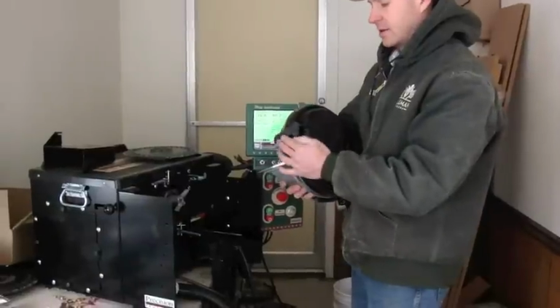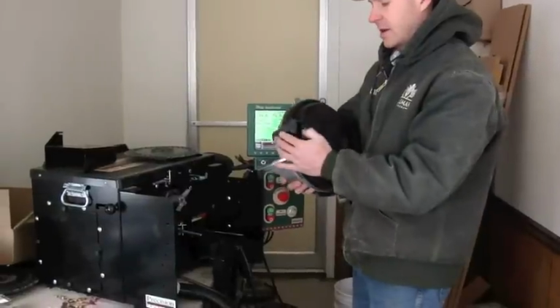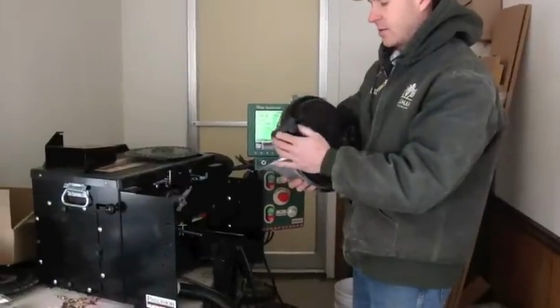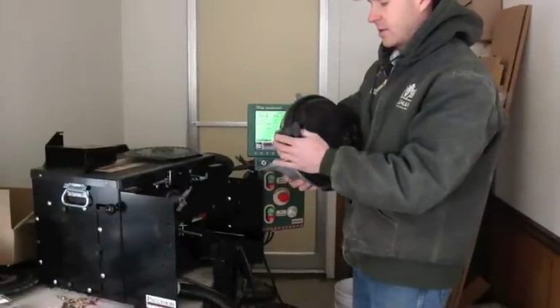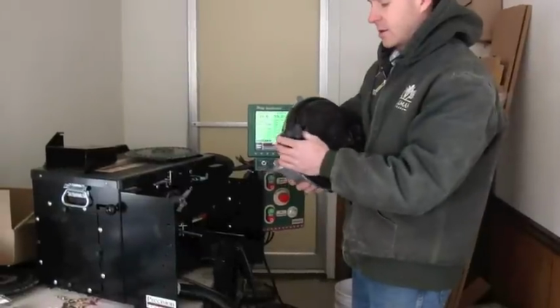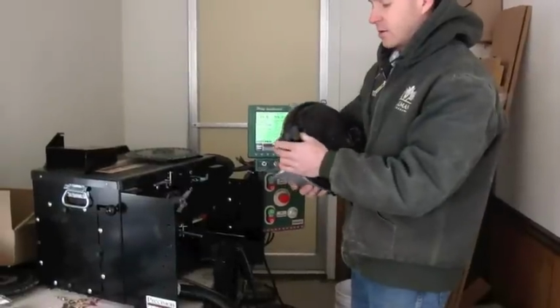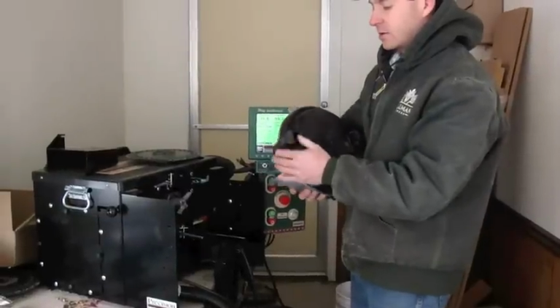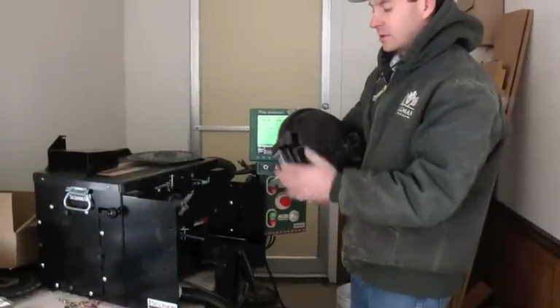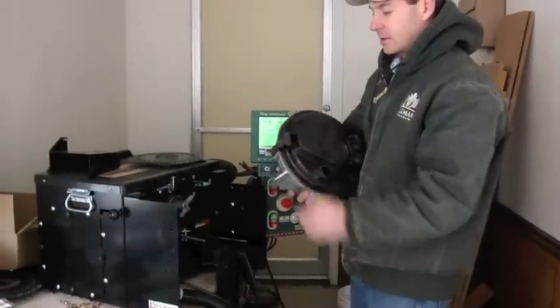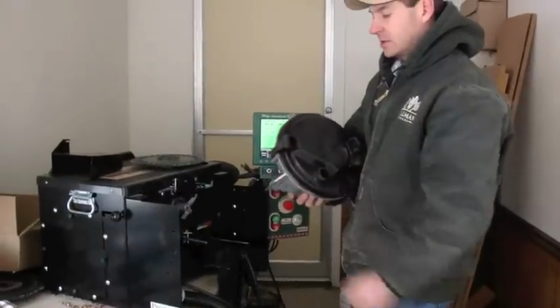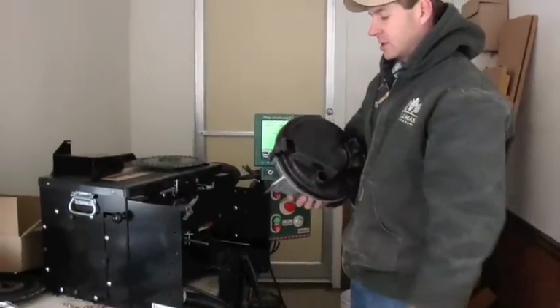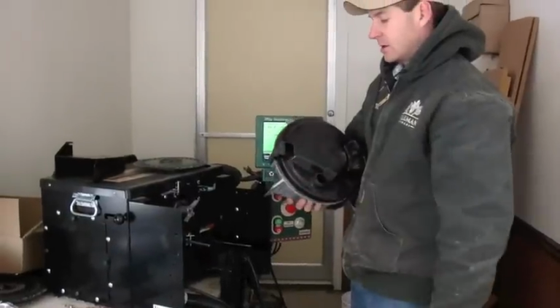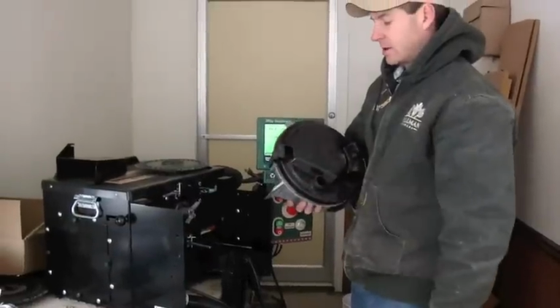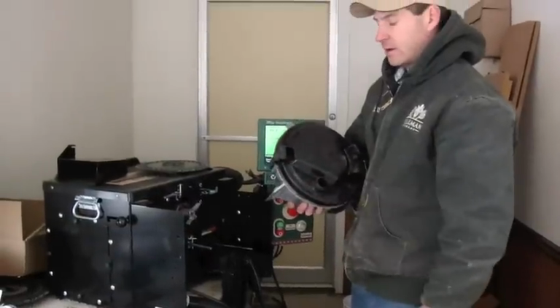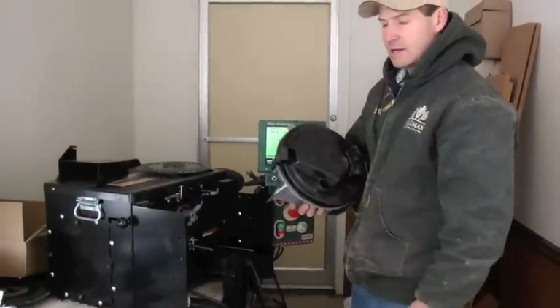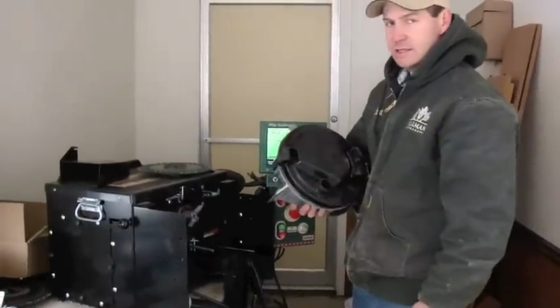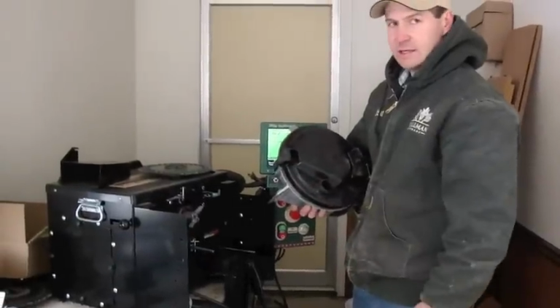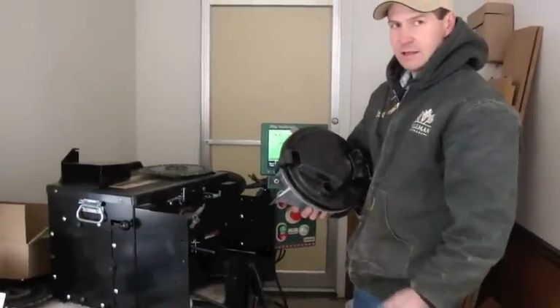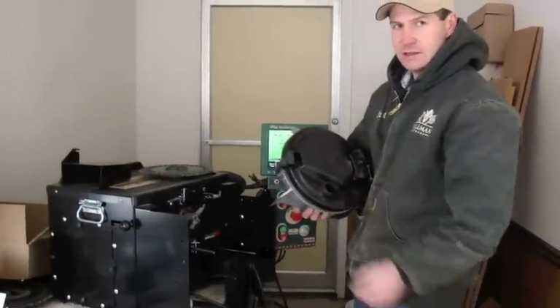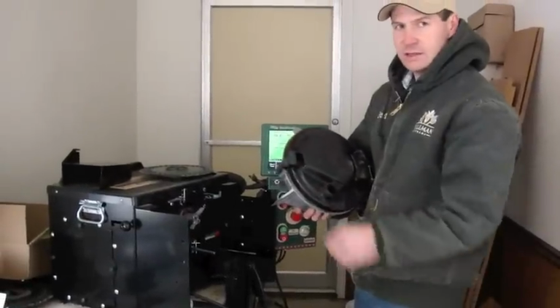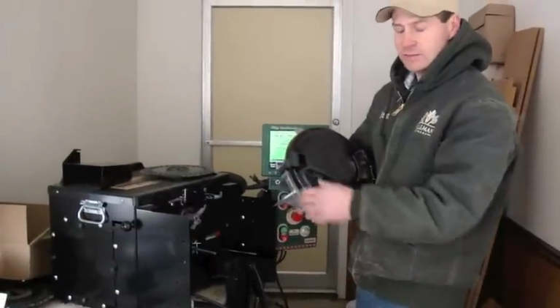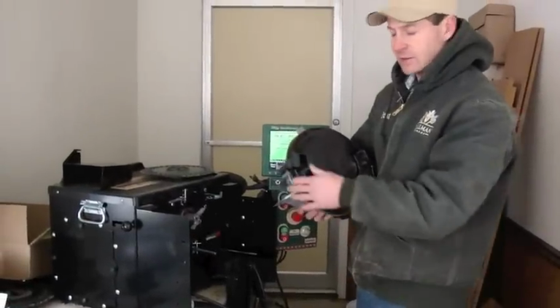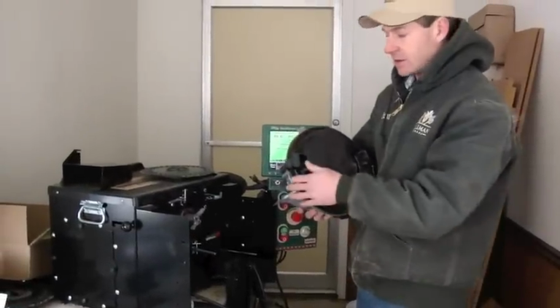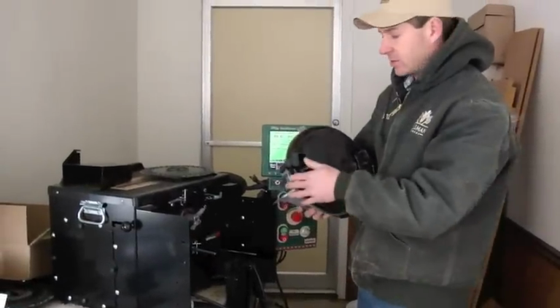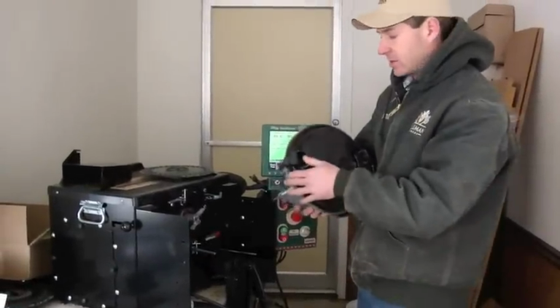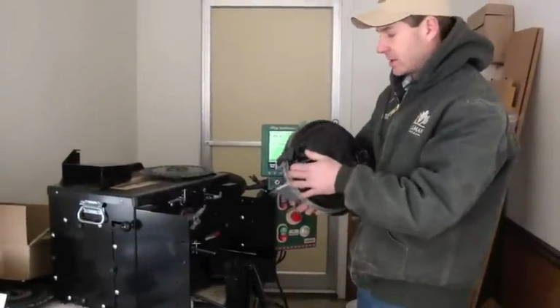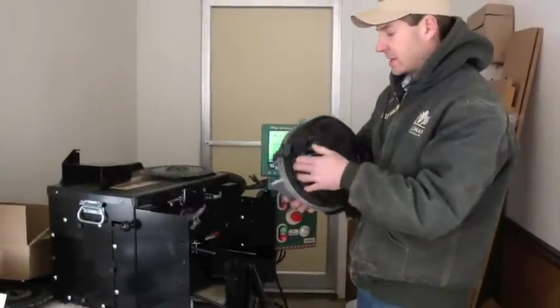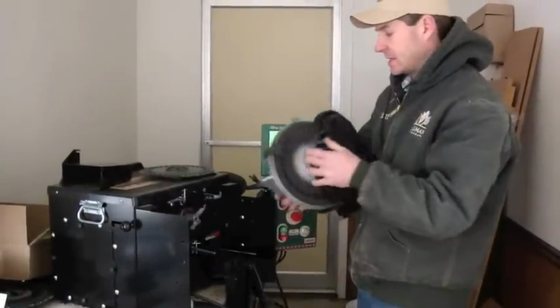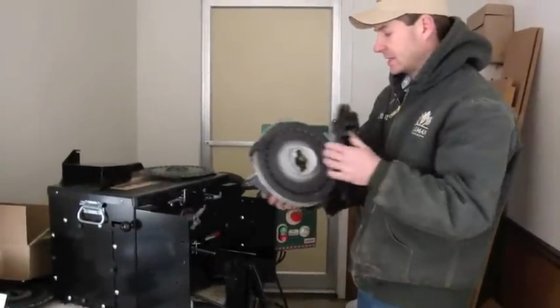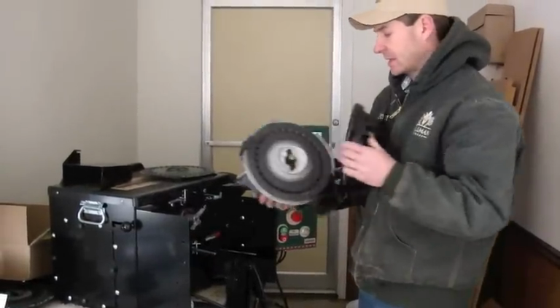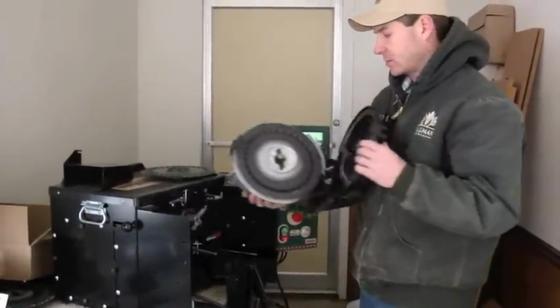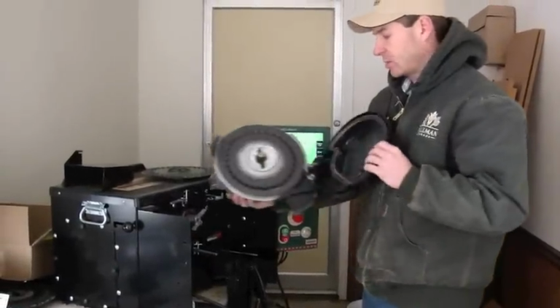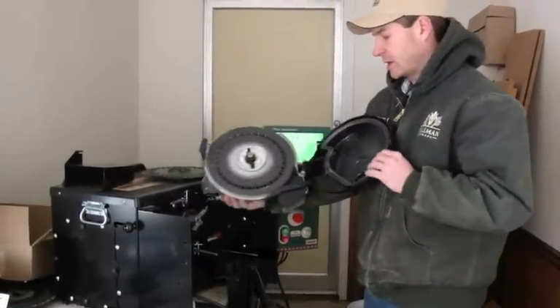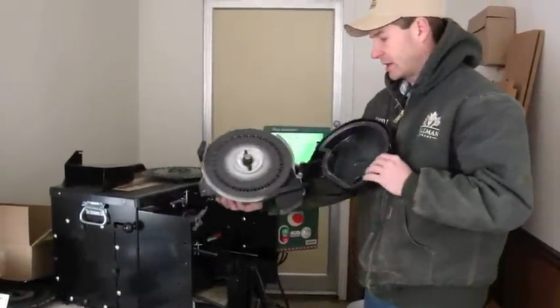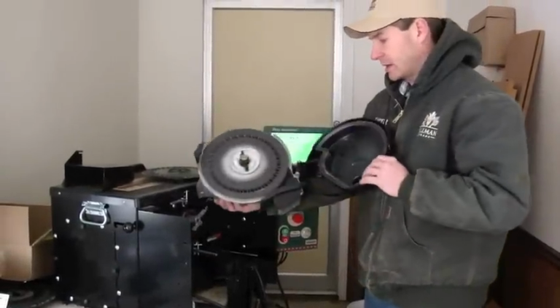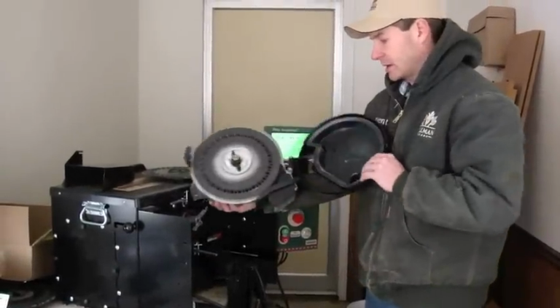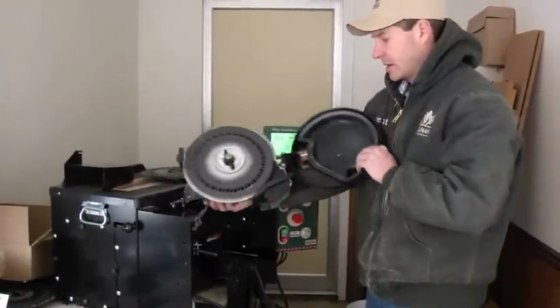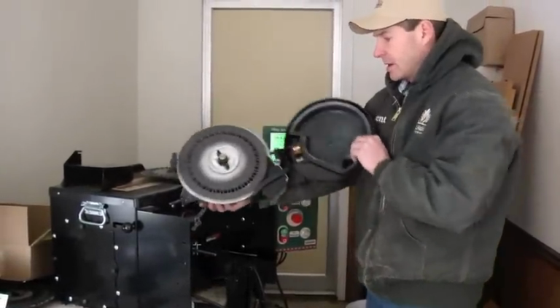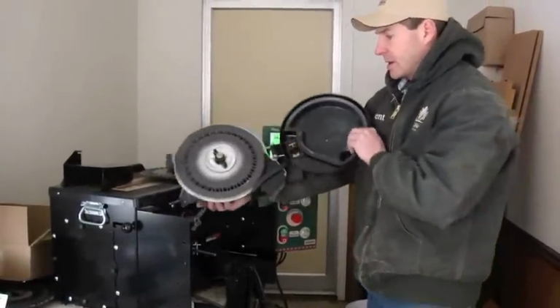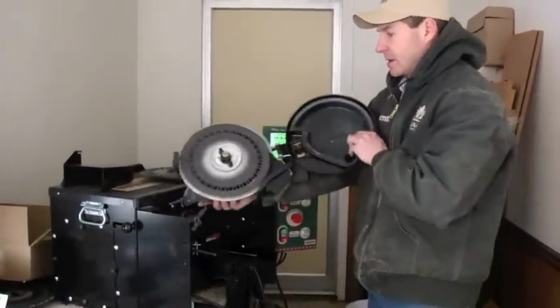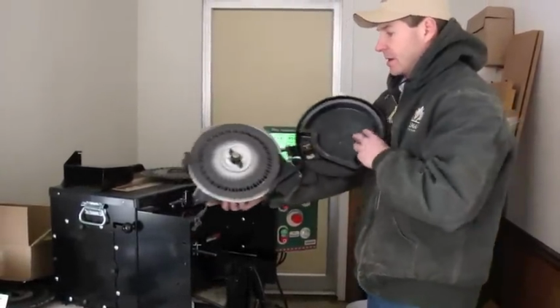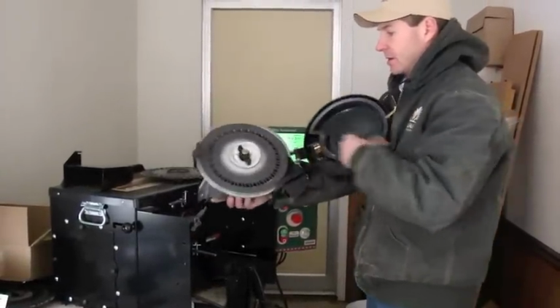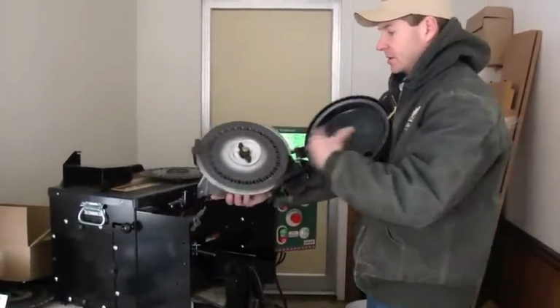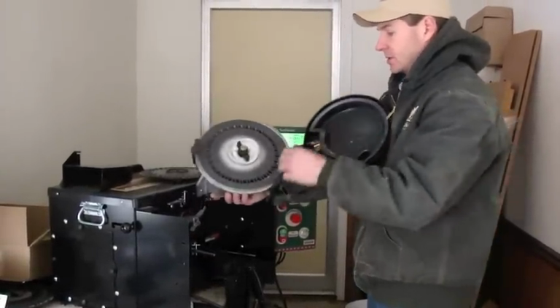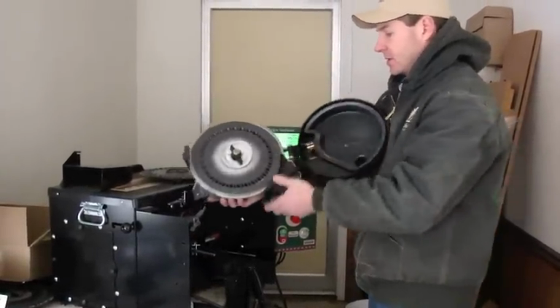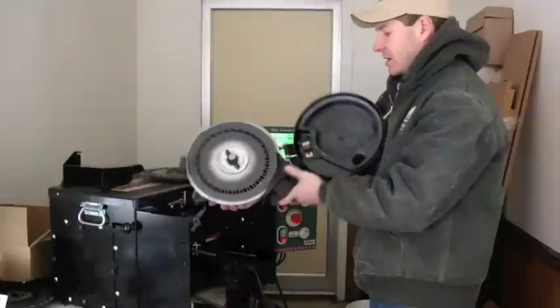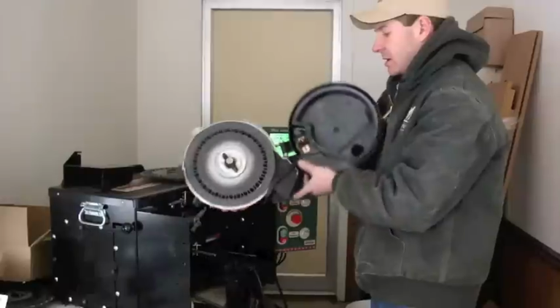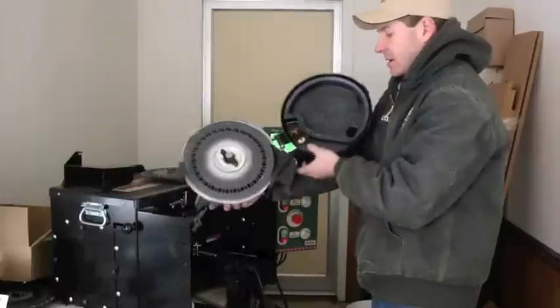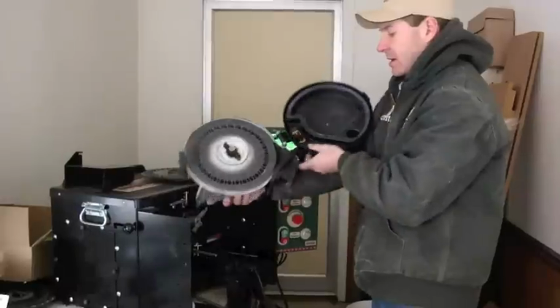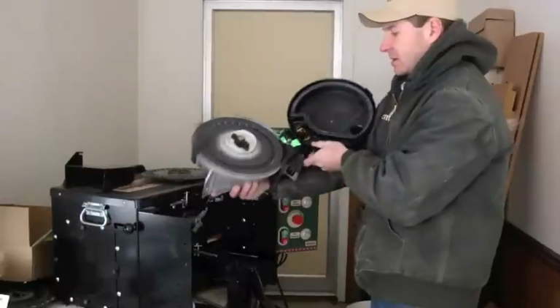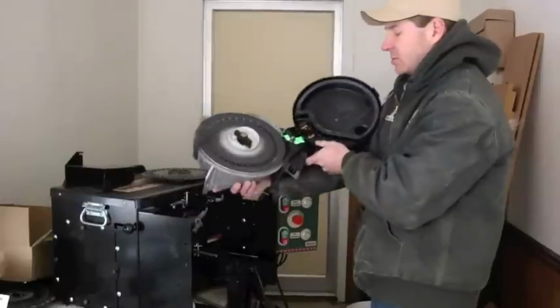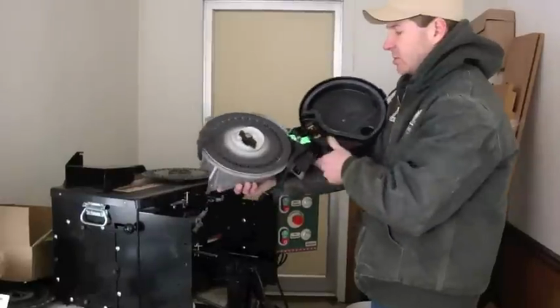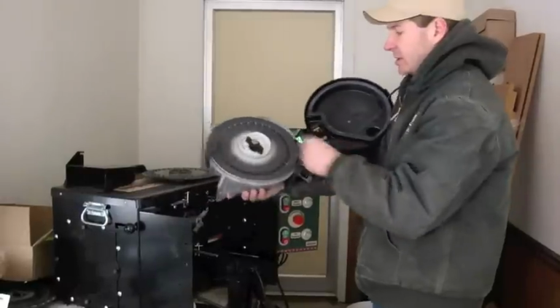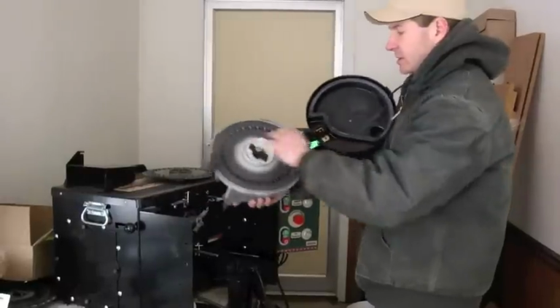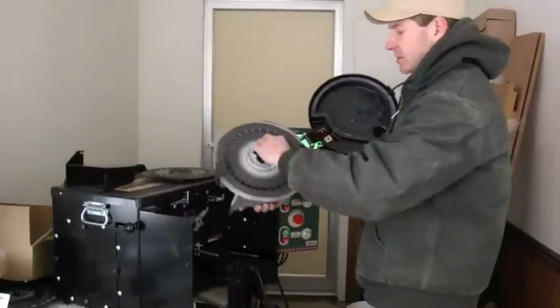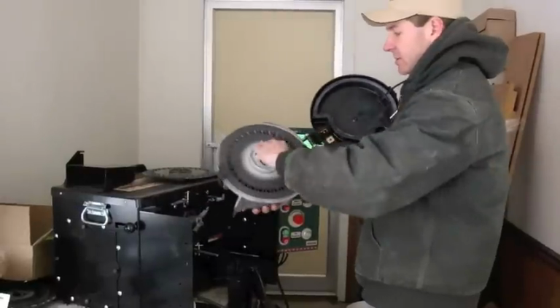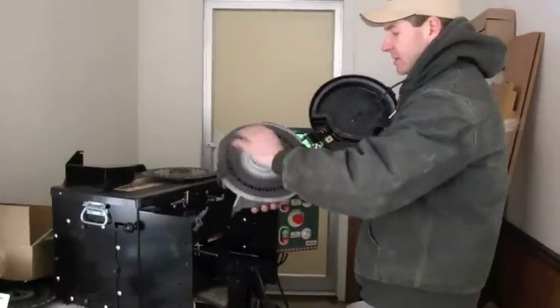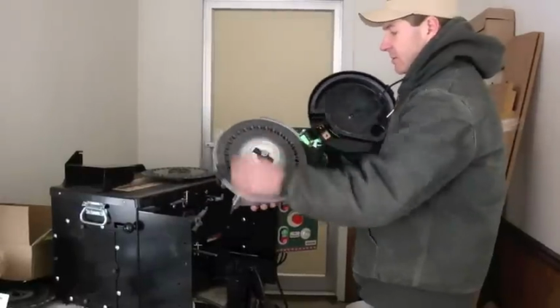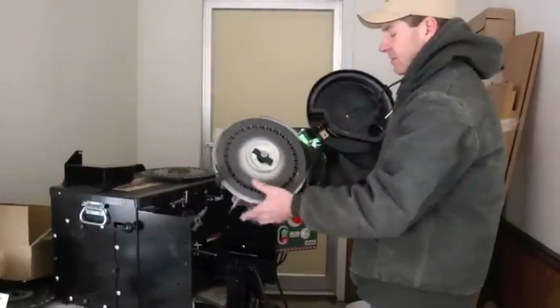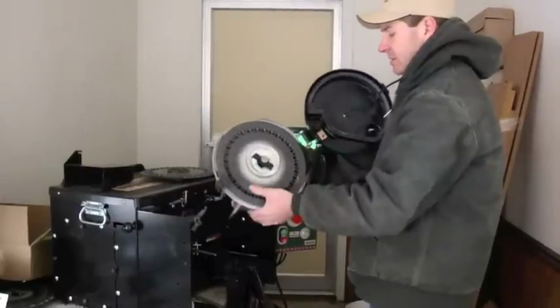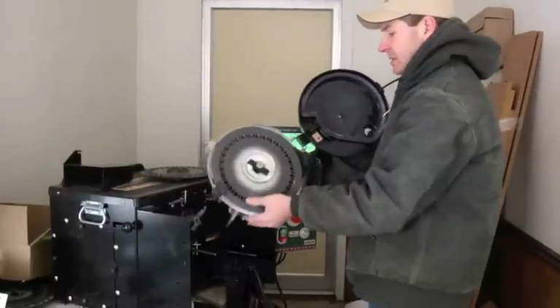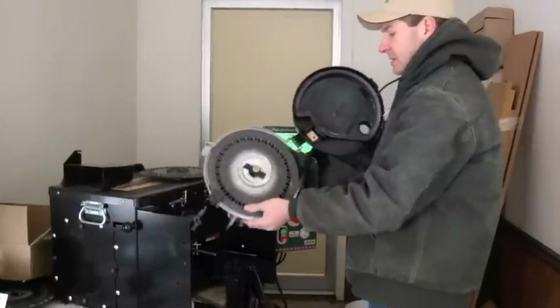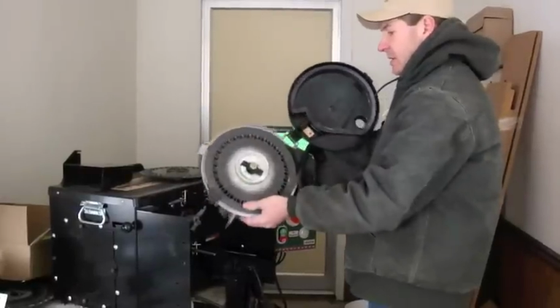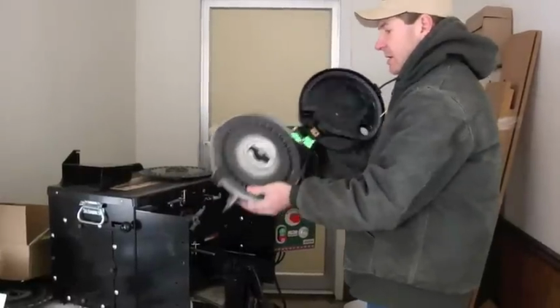Now we're going to move to the Precision Planting E-Set — this is a meter with the E-Set installed. I'll show you and explain some of the differences.